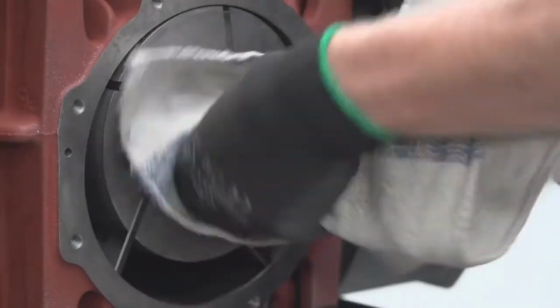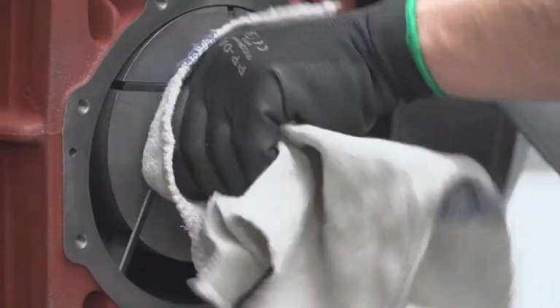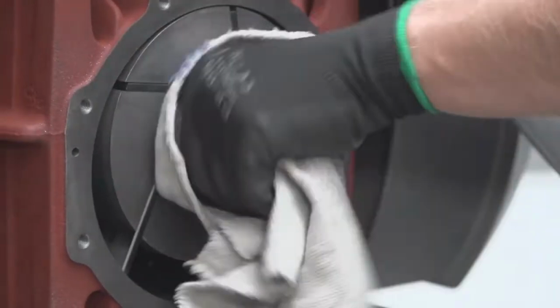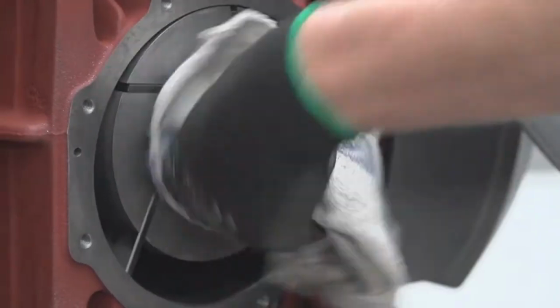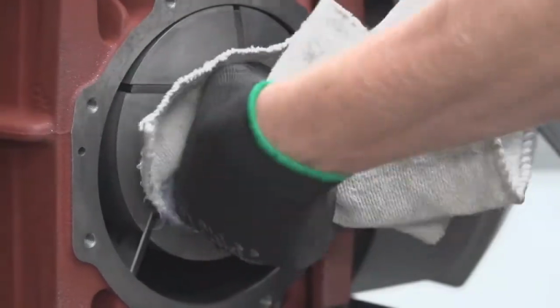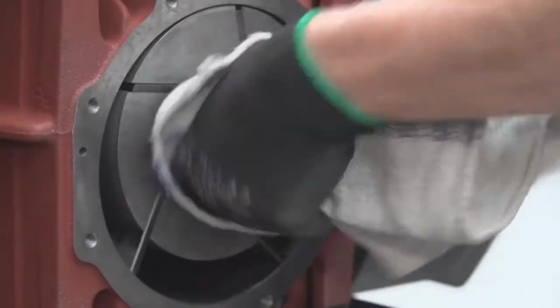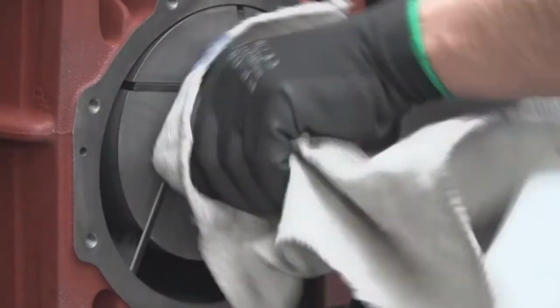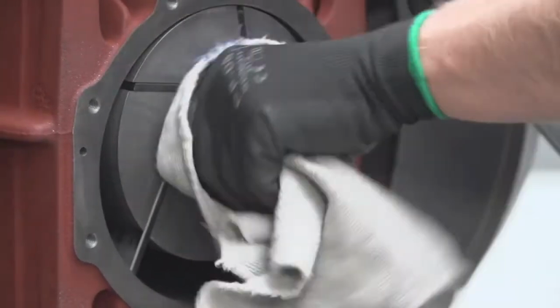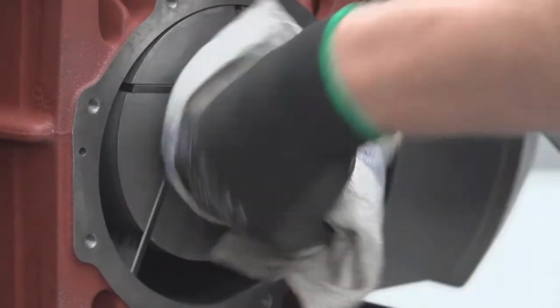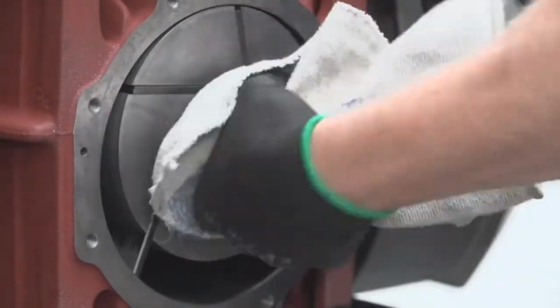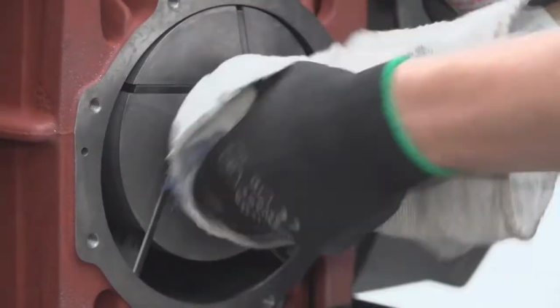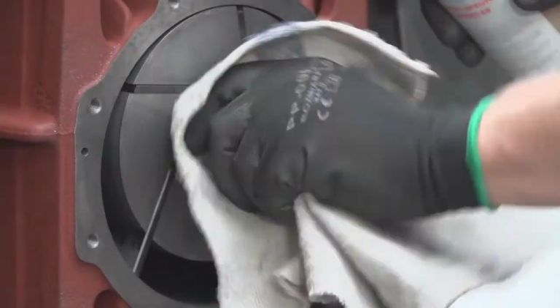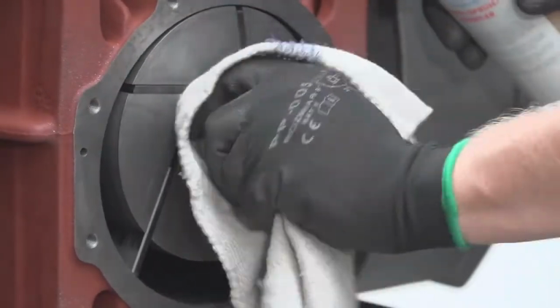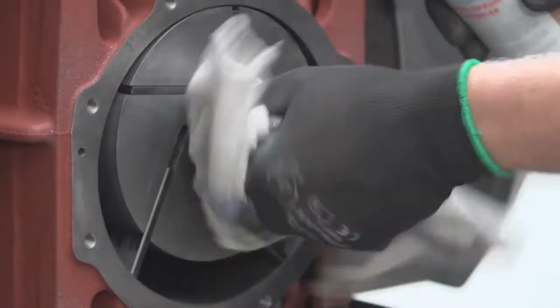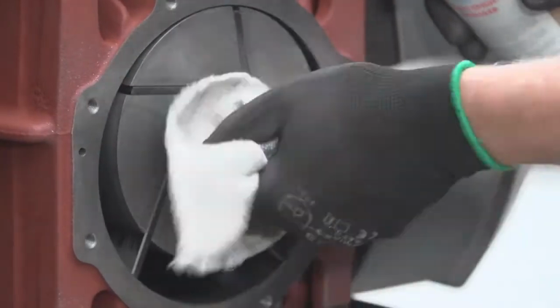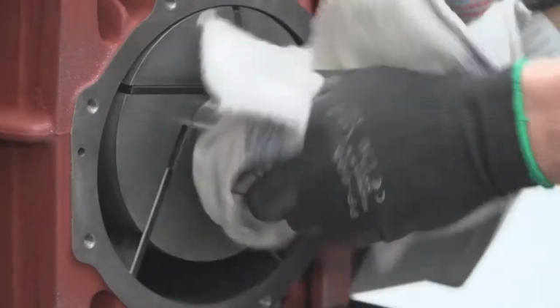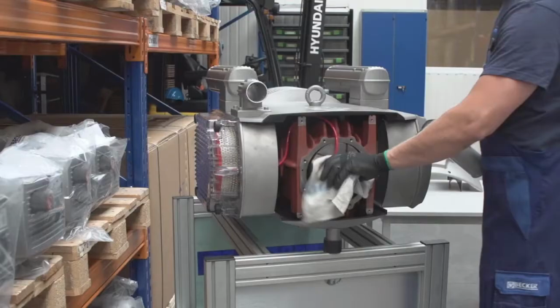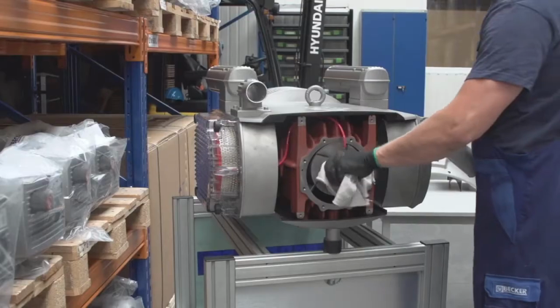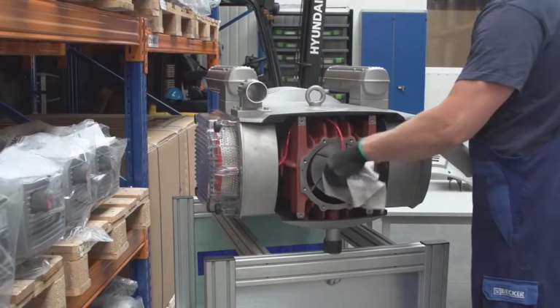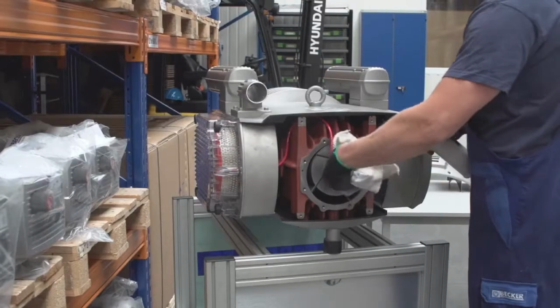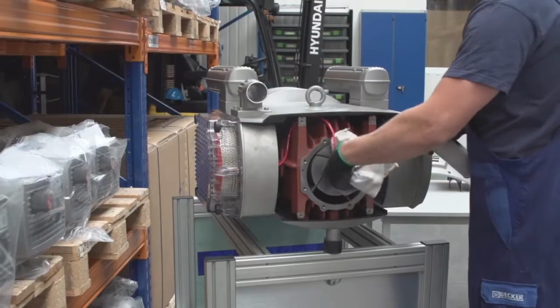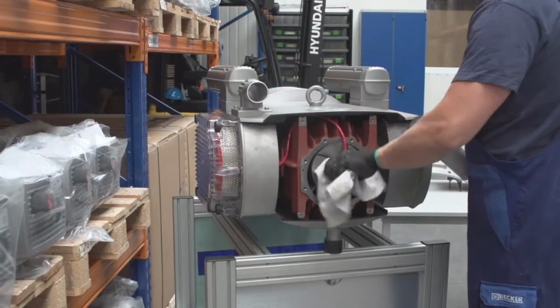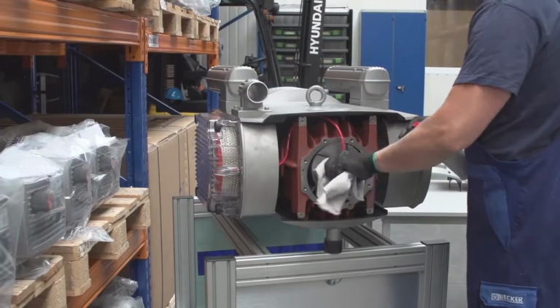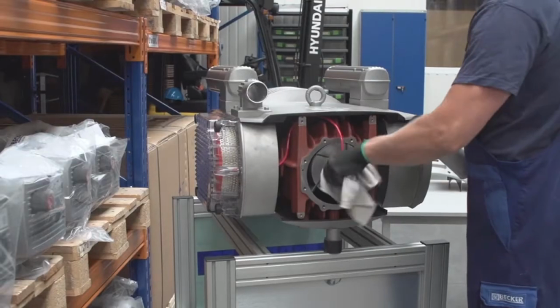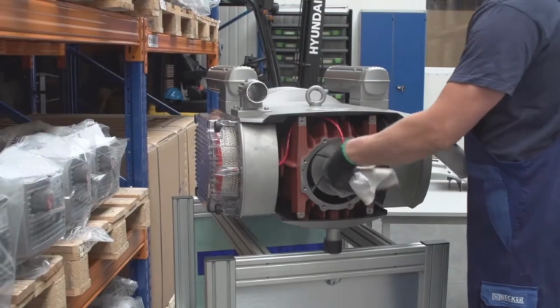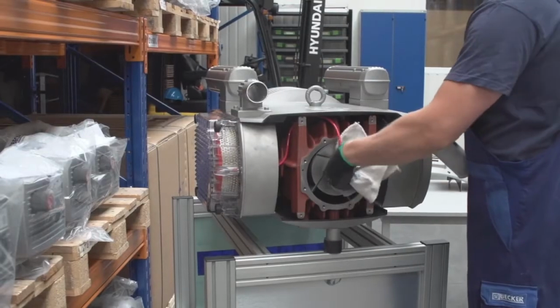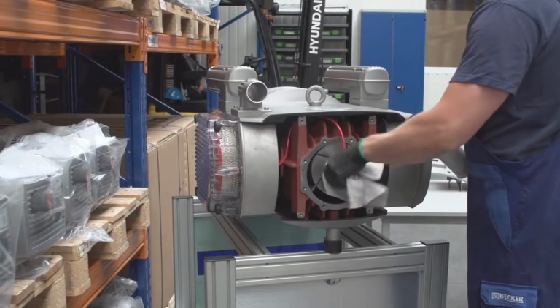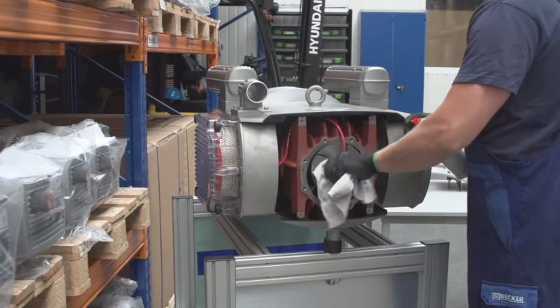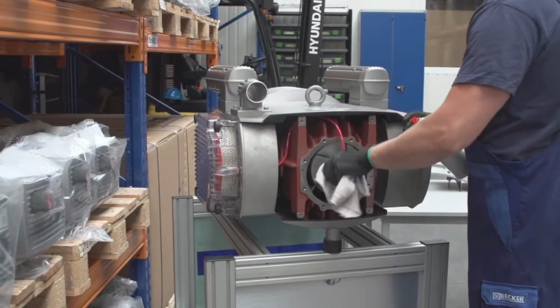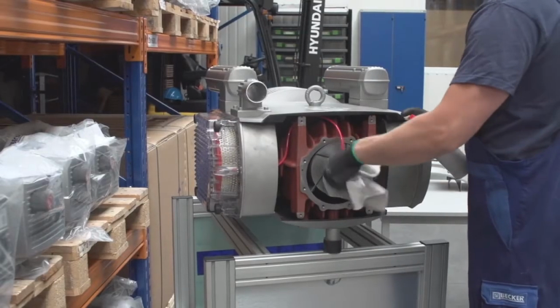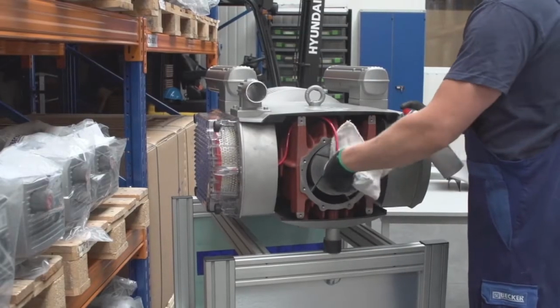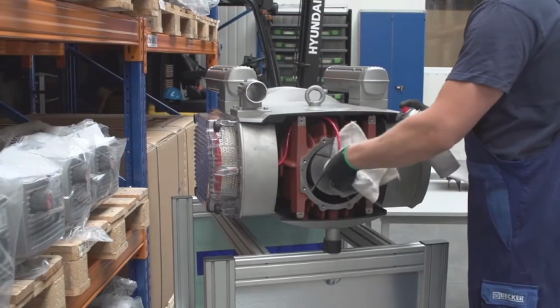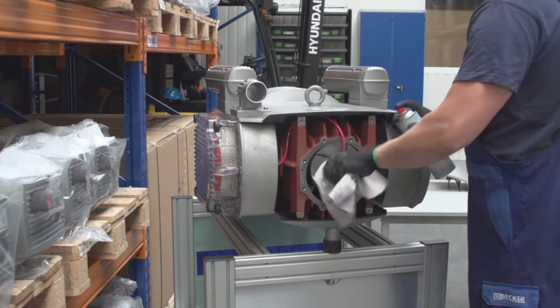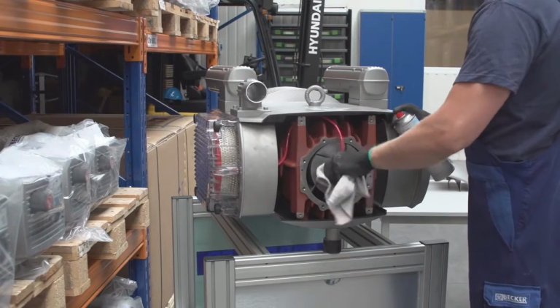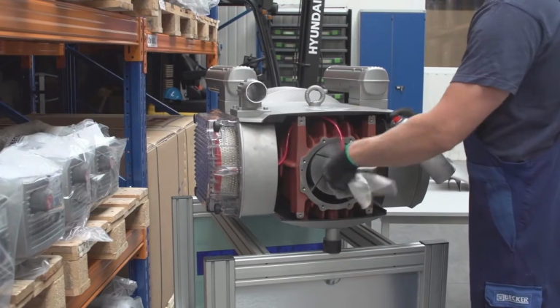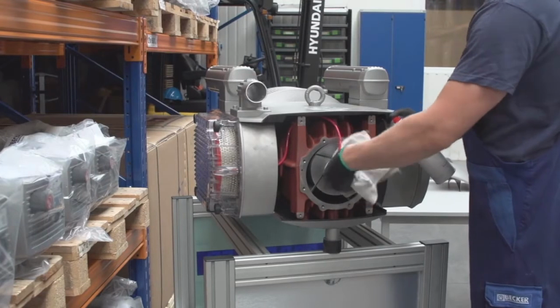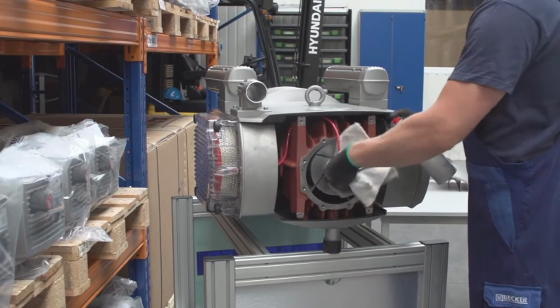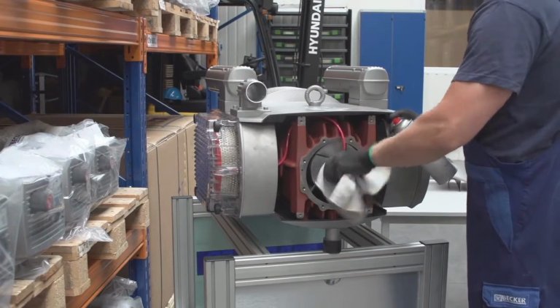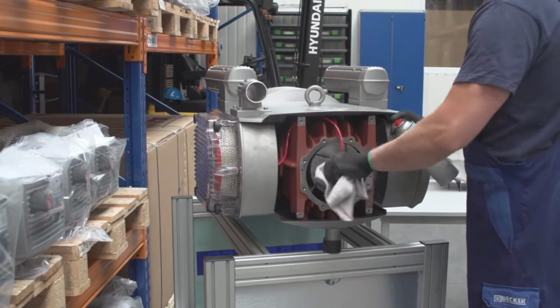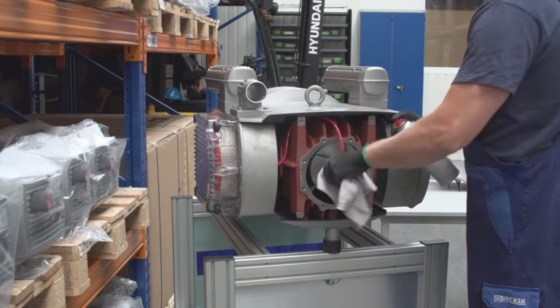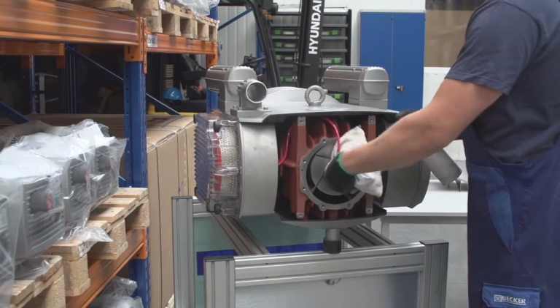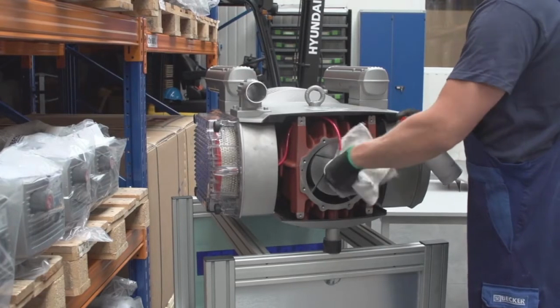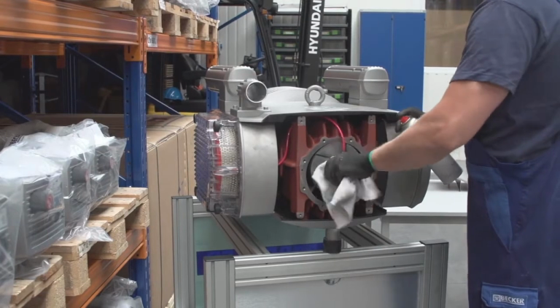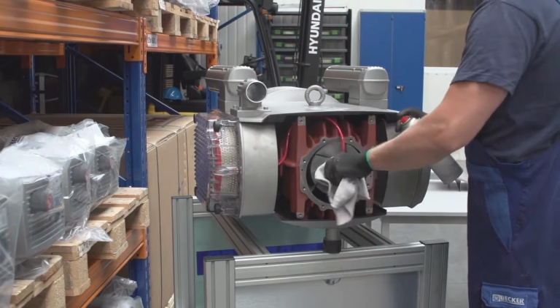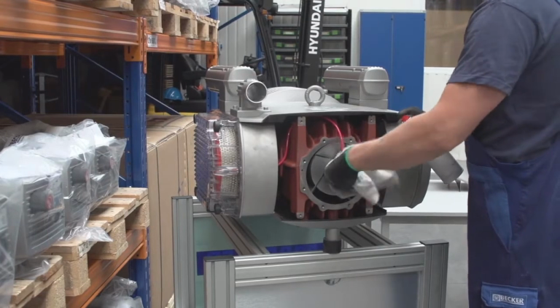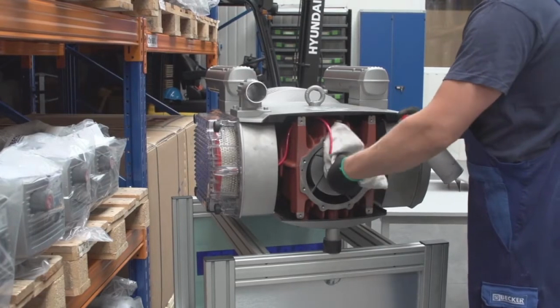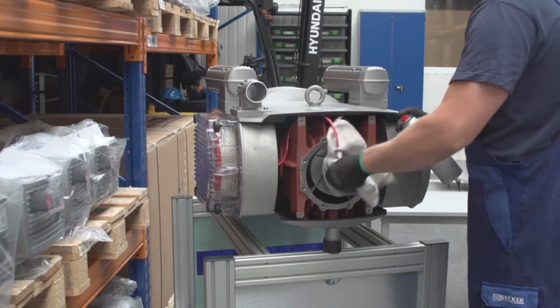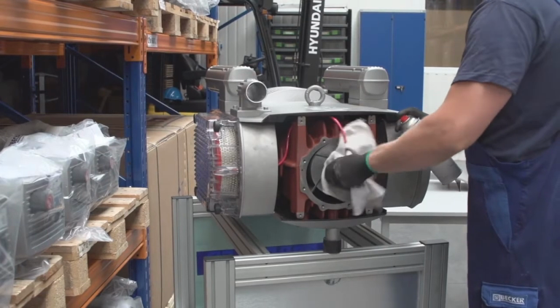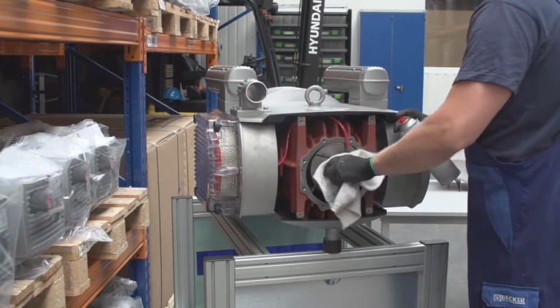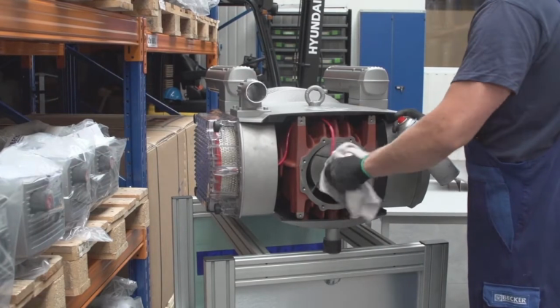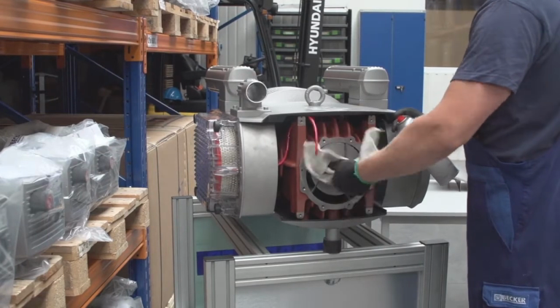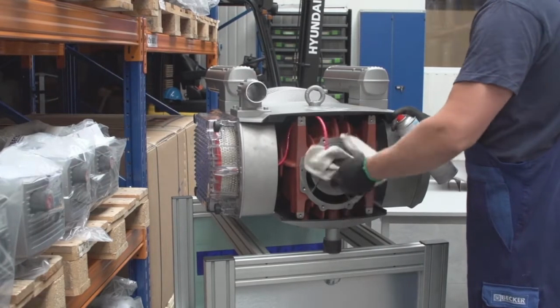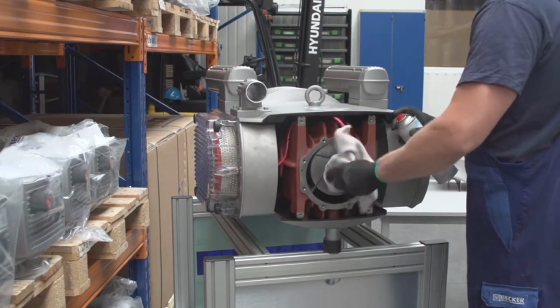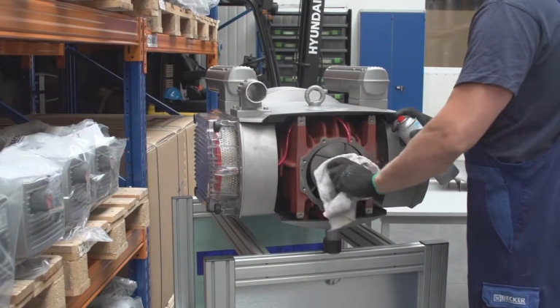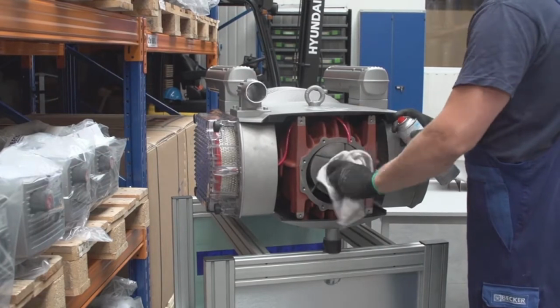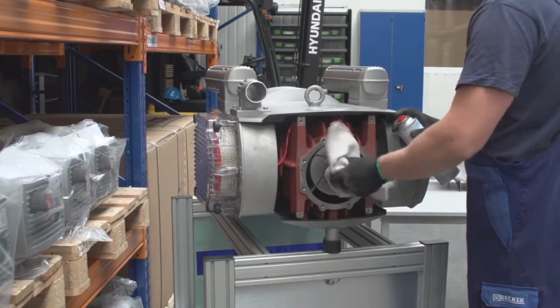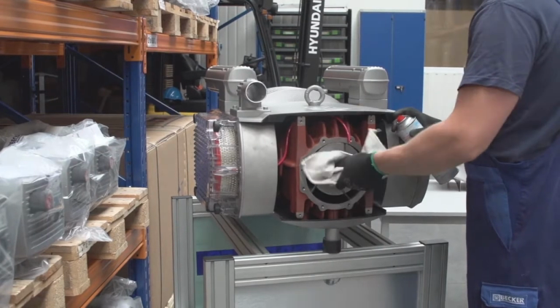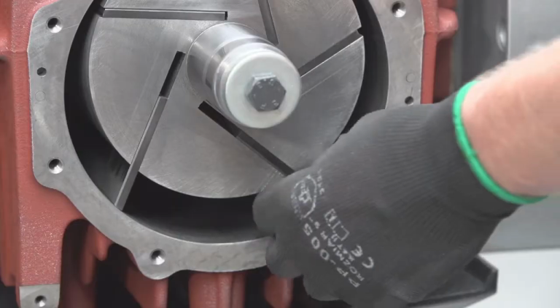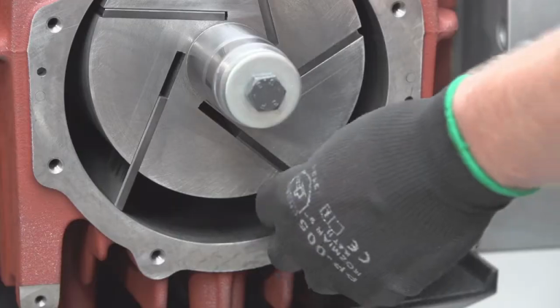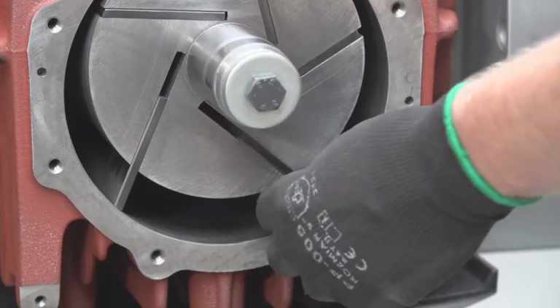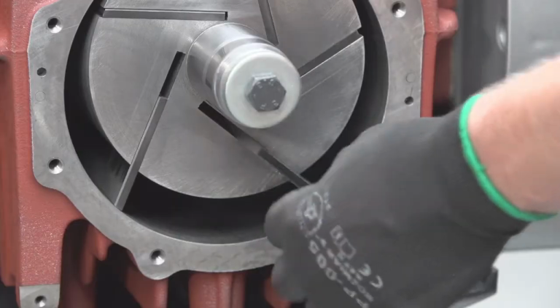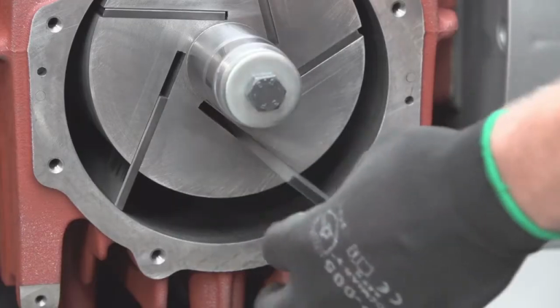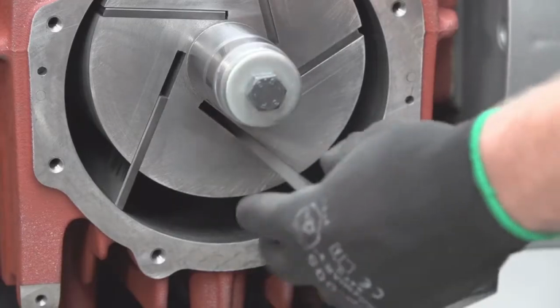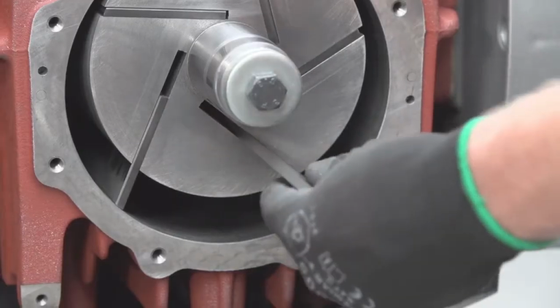Thoroughly clean the pins and rotor shaft to avoid any contaminants from getting into the cylinder, which can damage the veins.